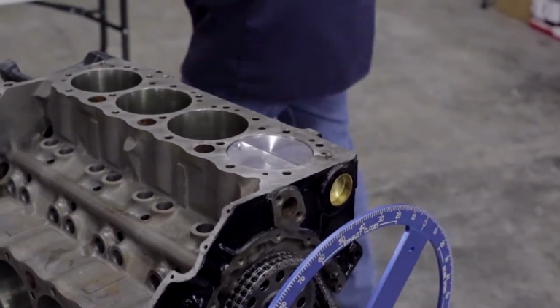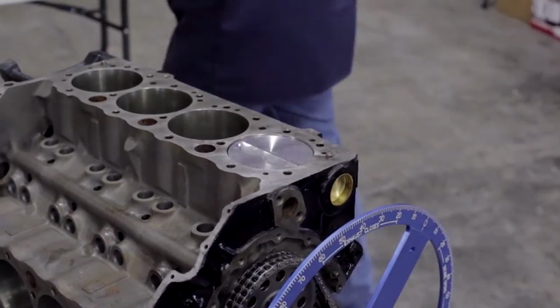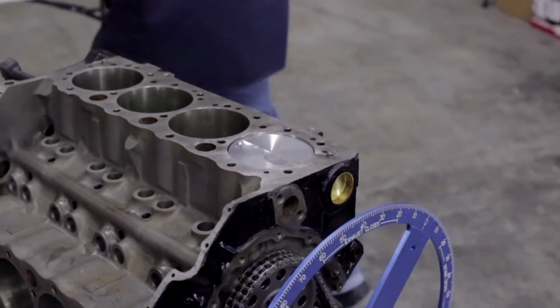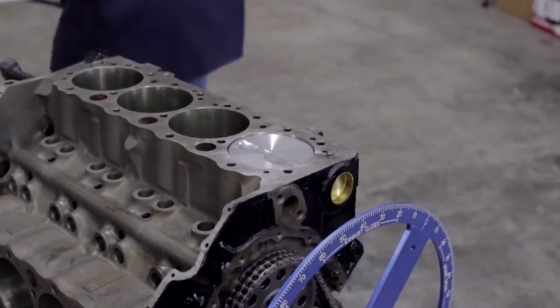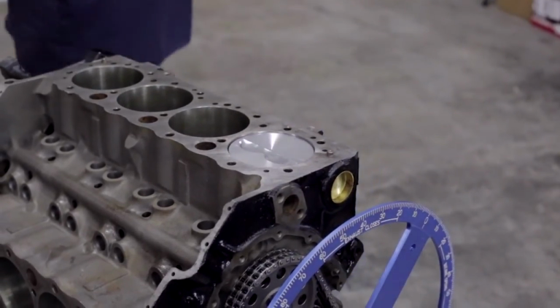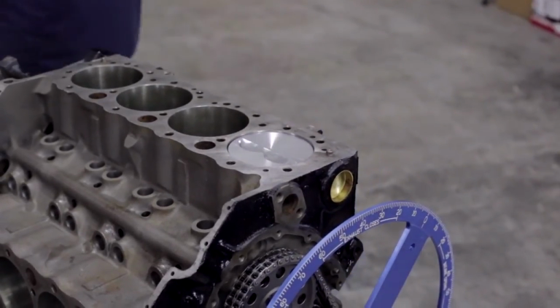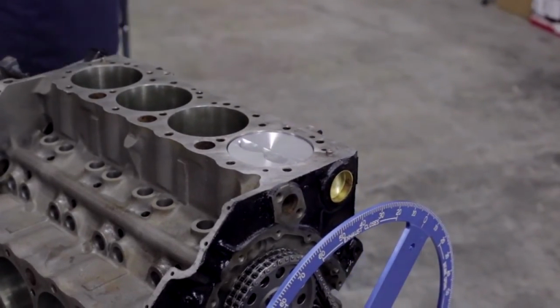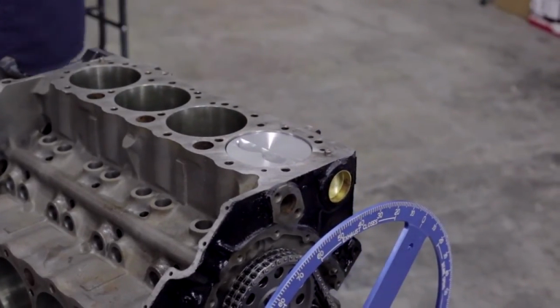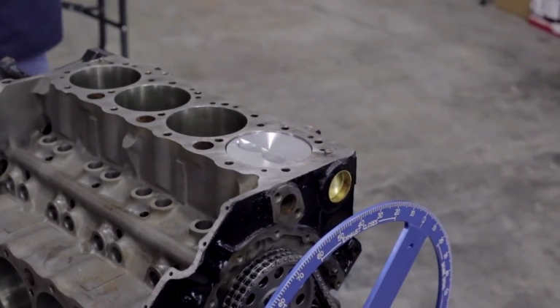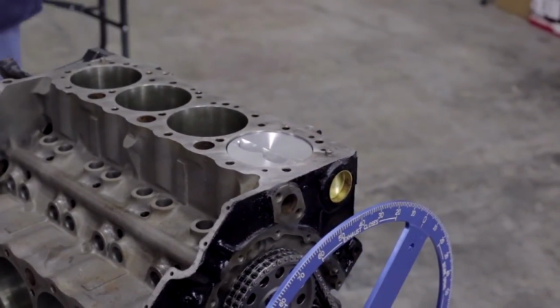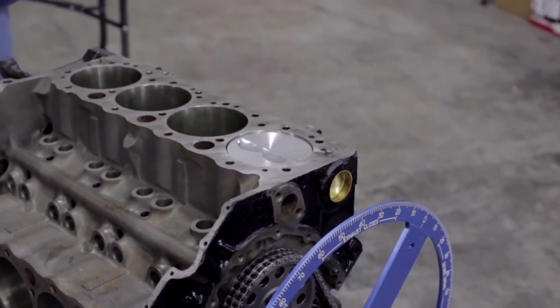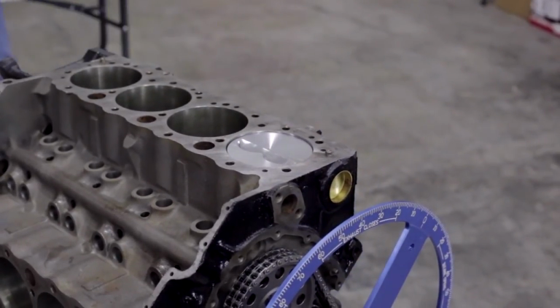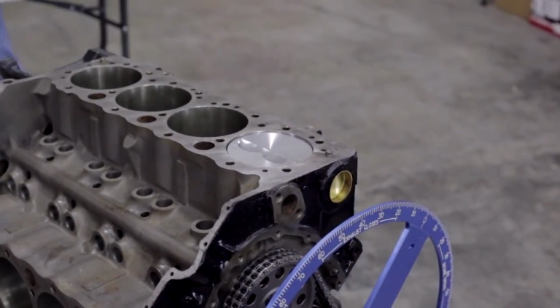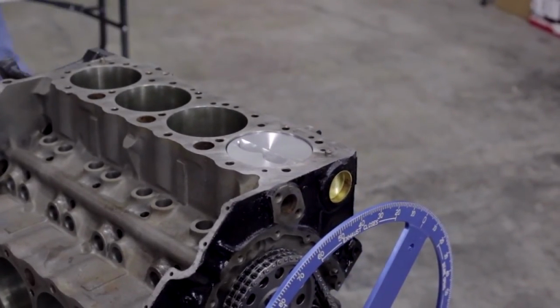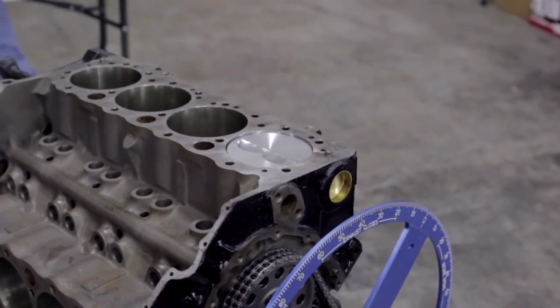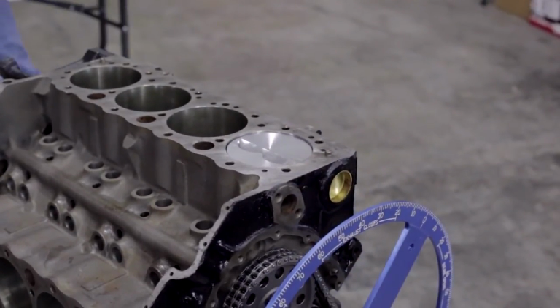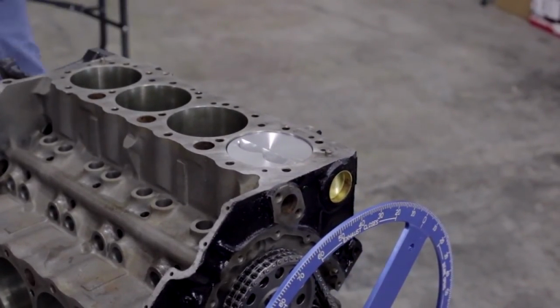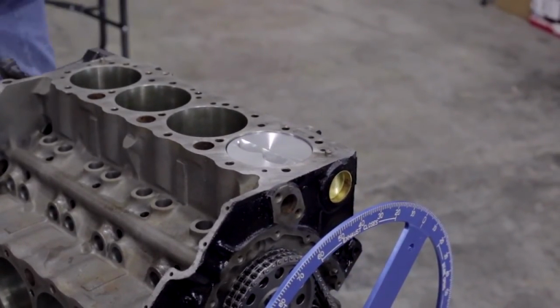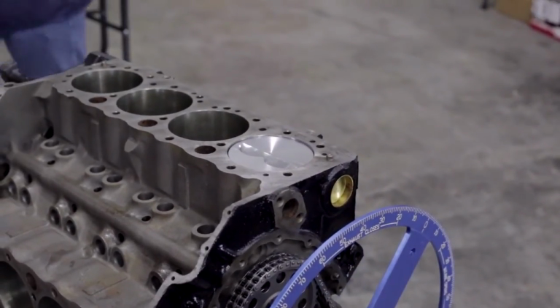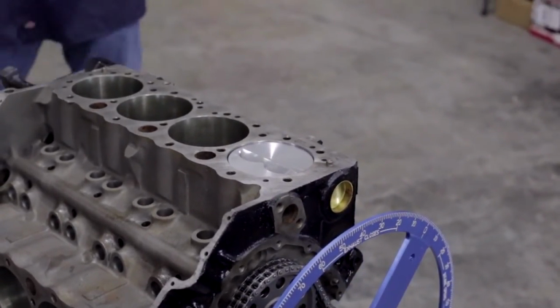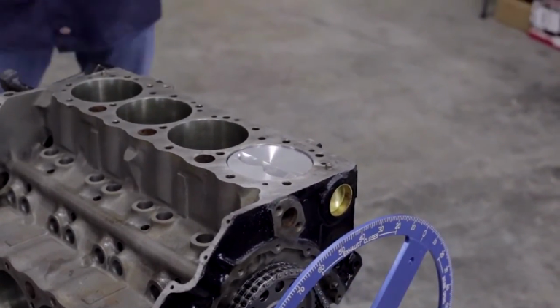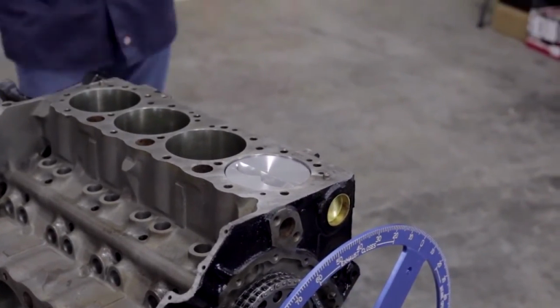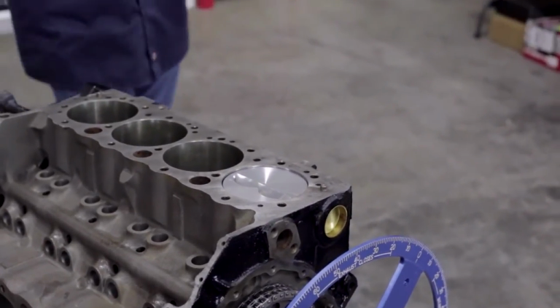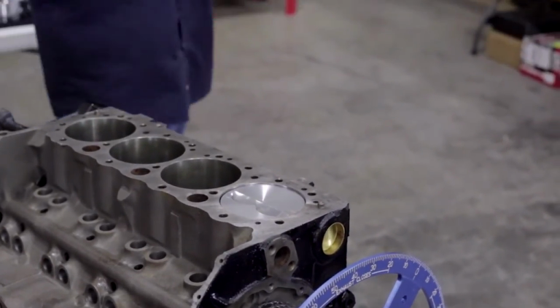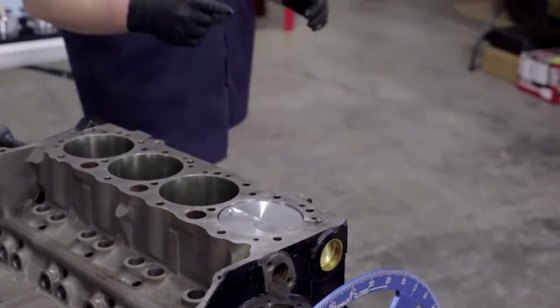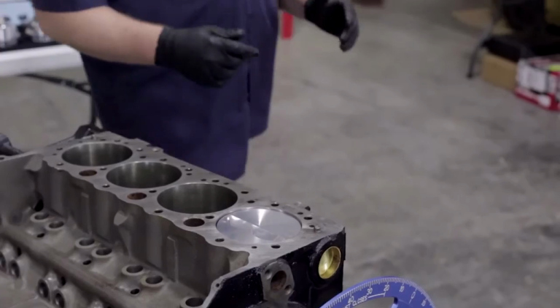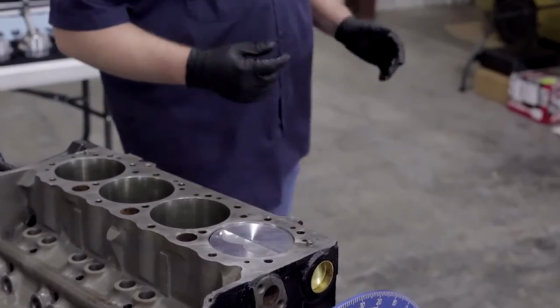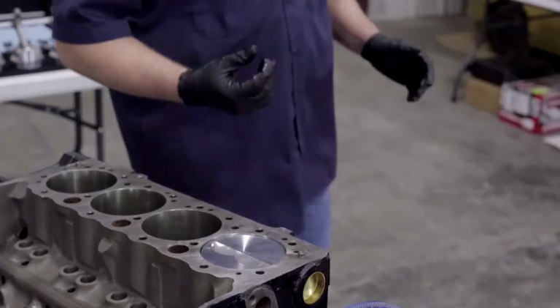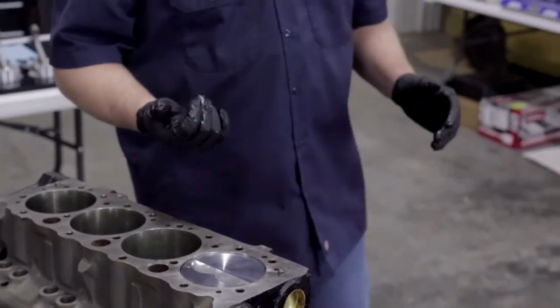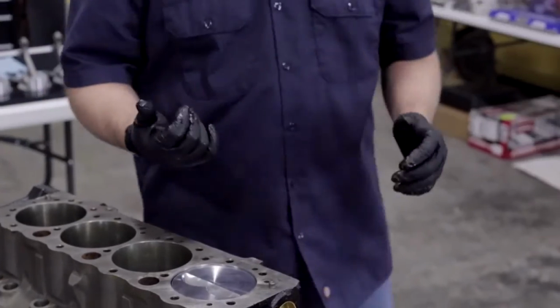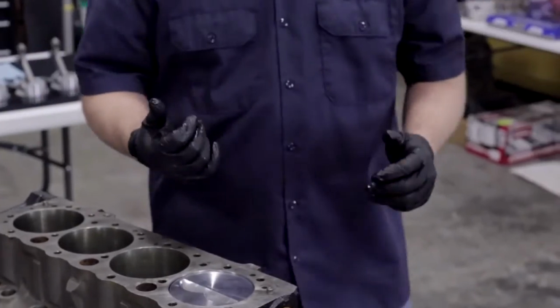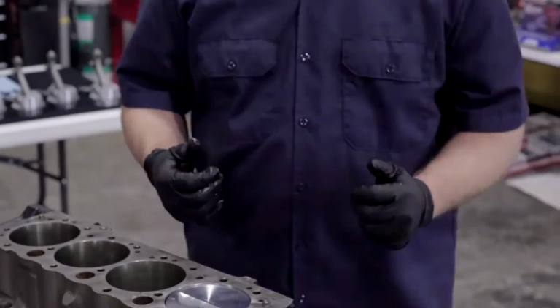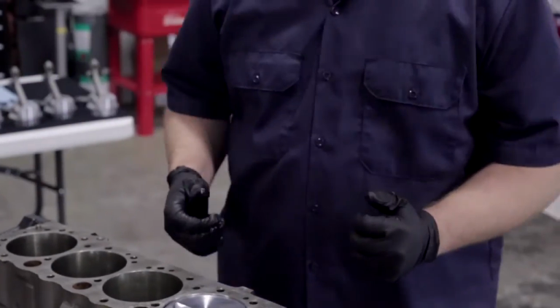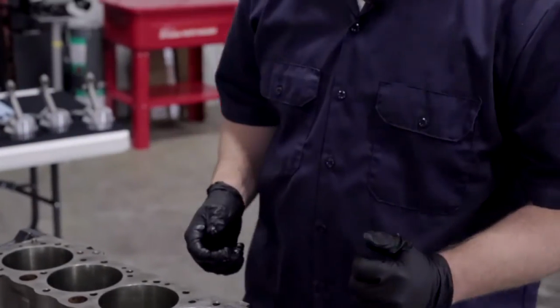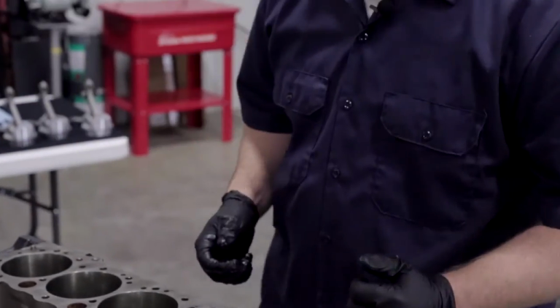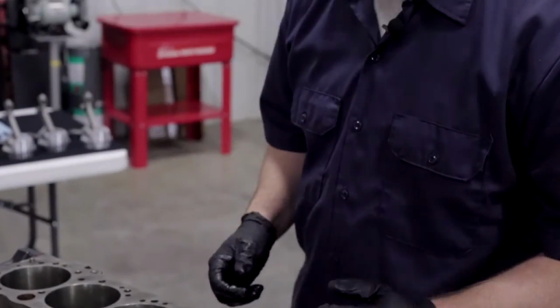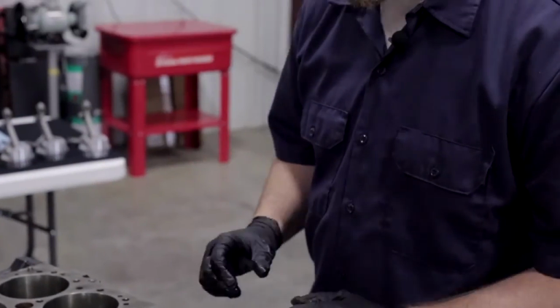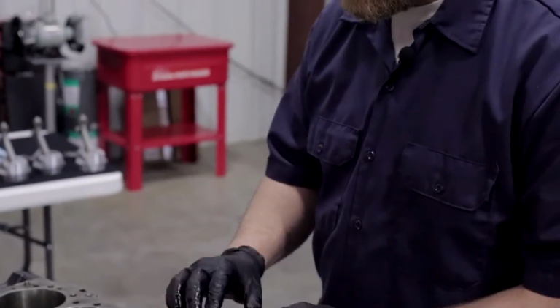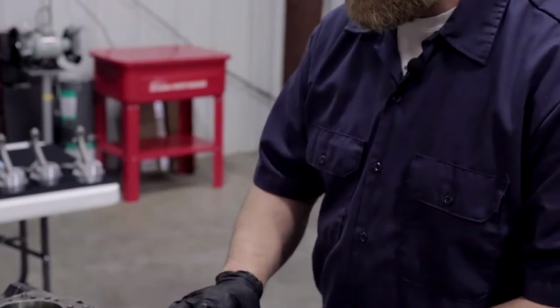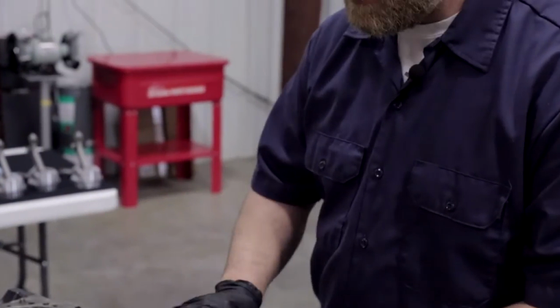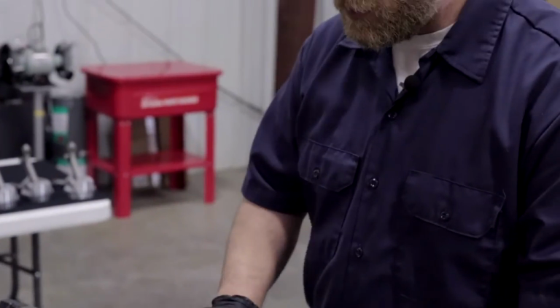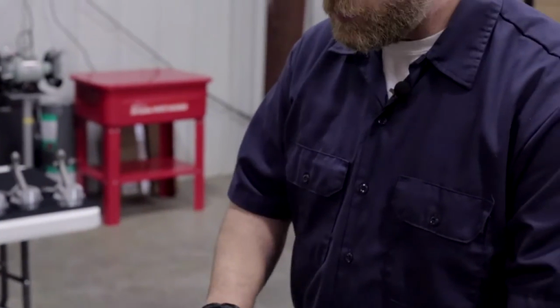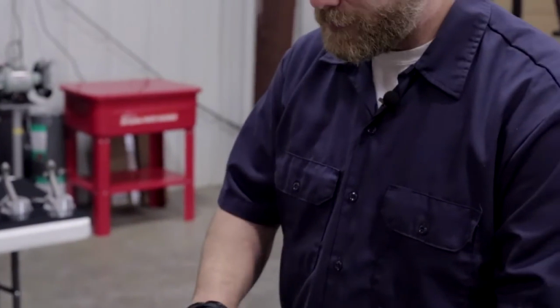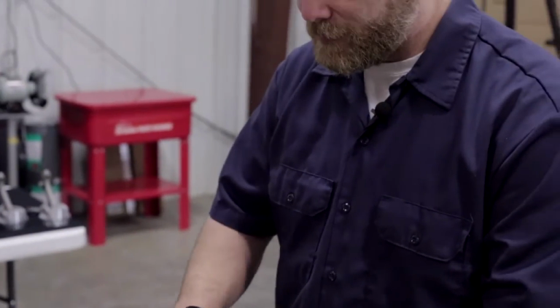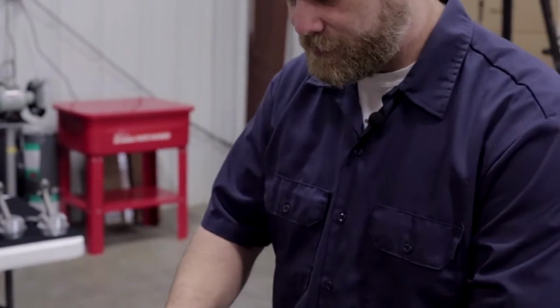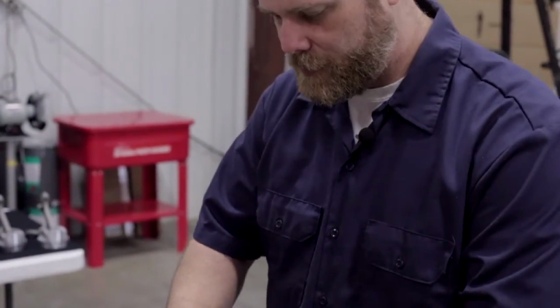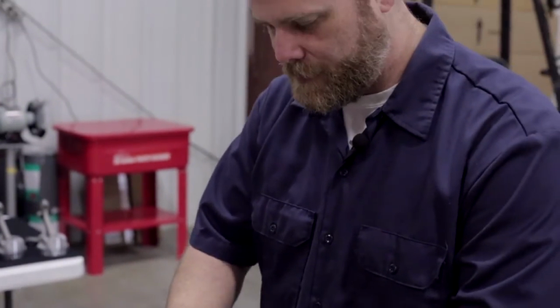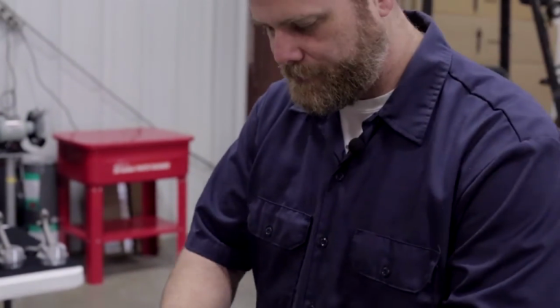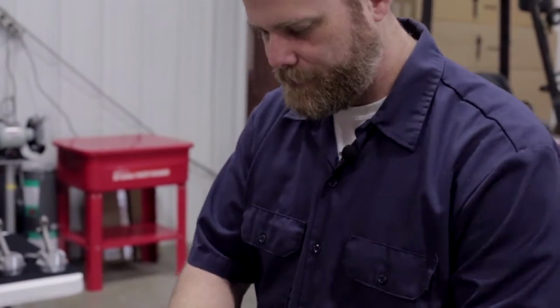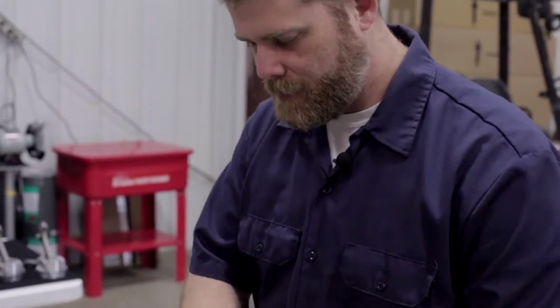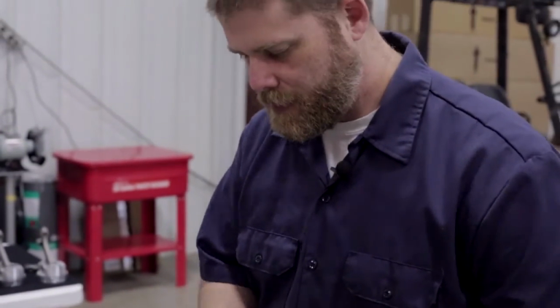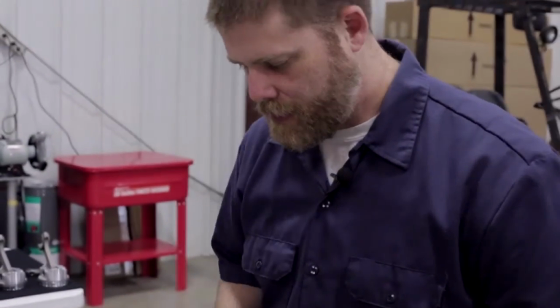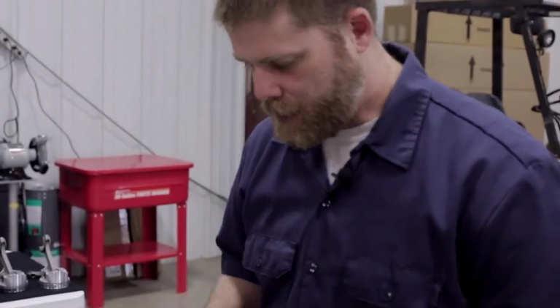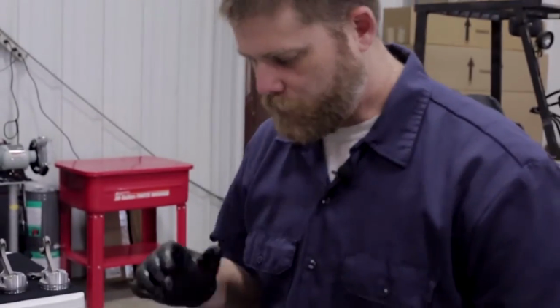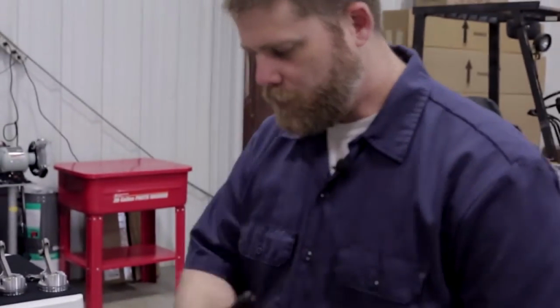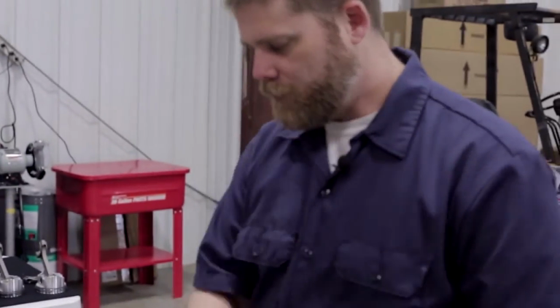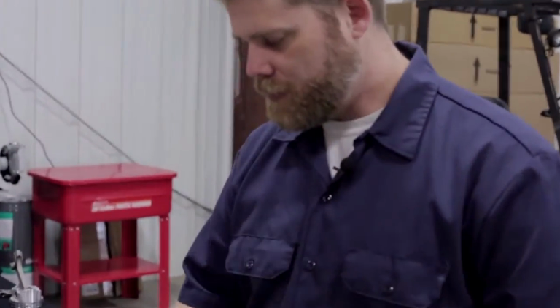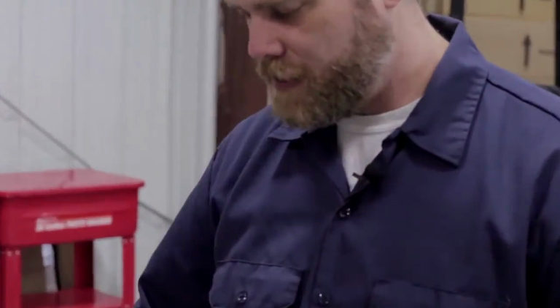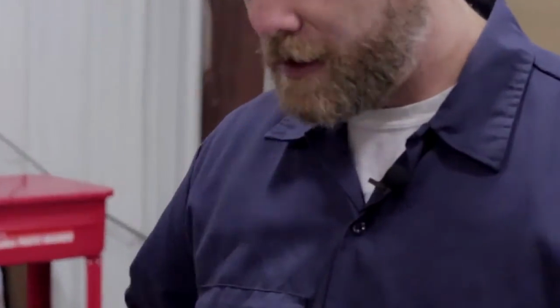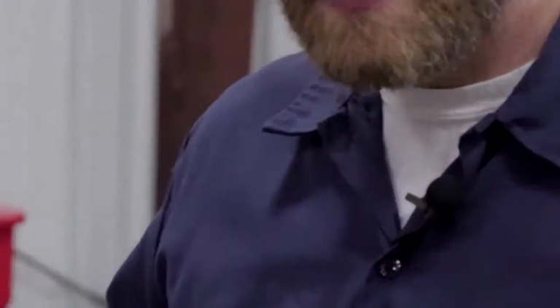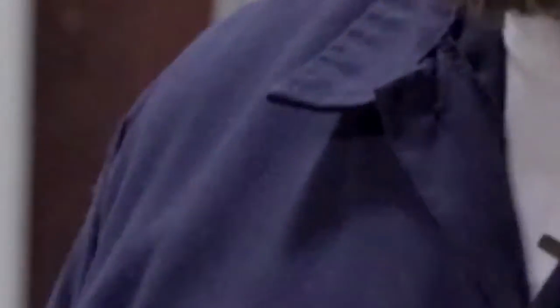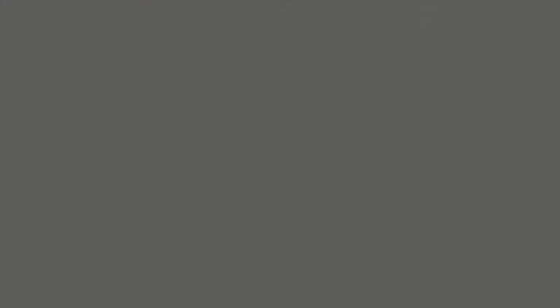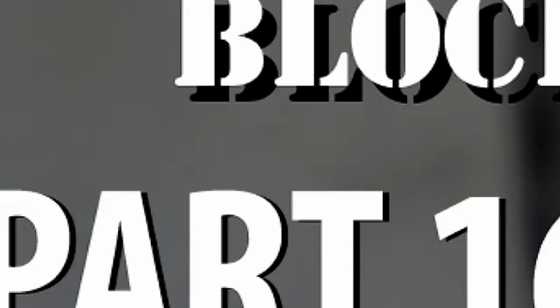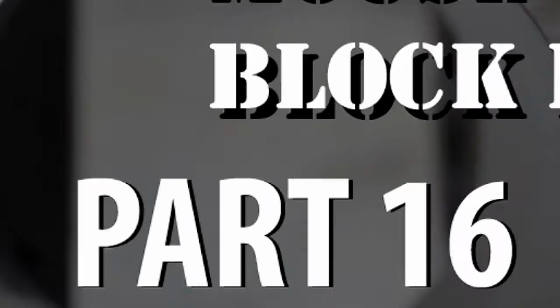Now we have our first piston in. We'll go ahead and put the cap on, hand tighten the bolts on to it, and we'll move on to the next pistons.